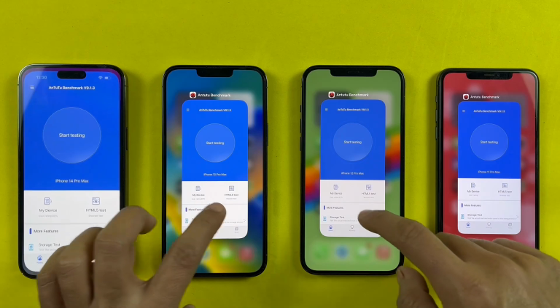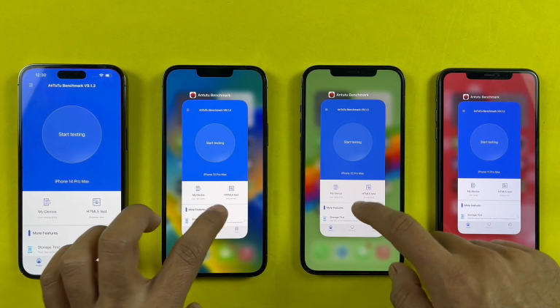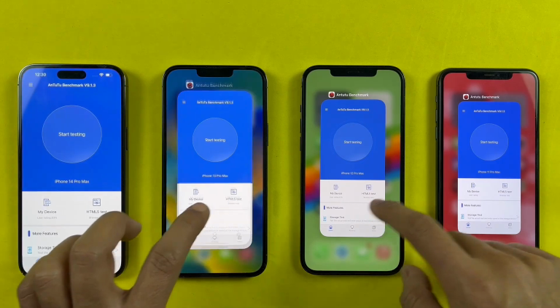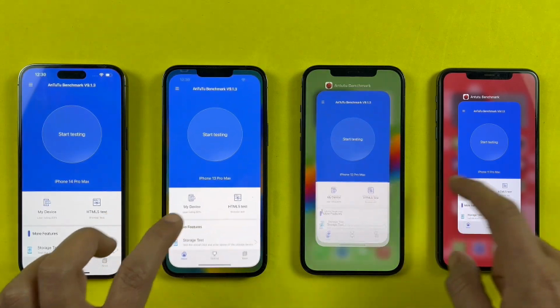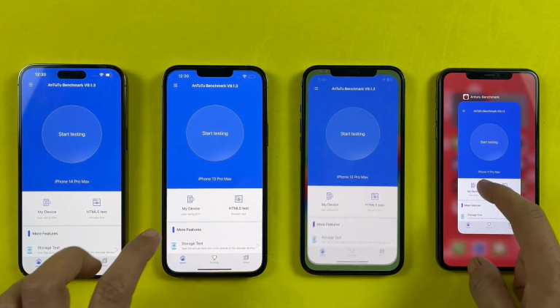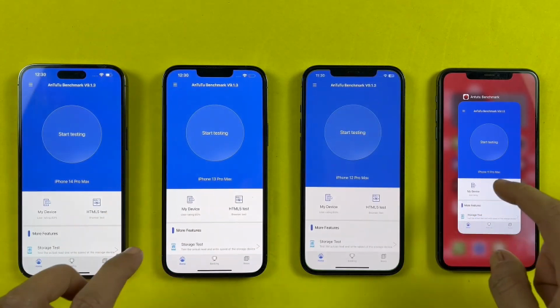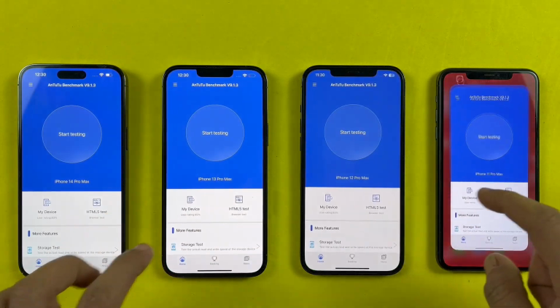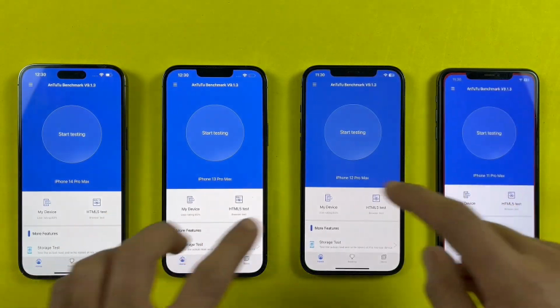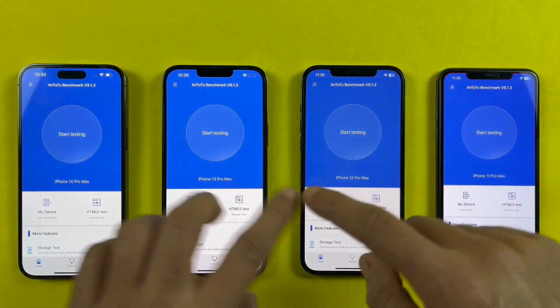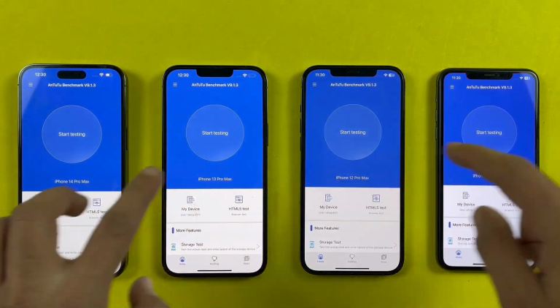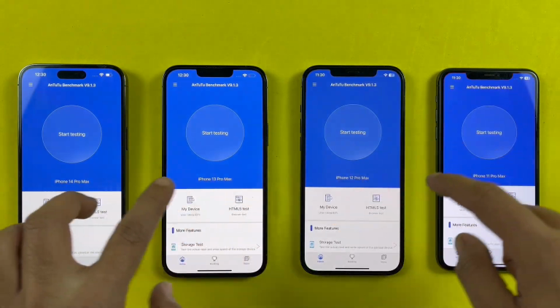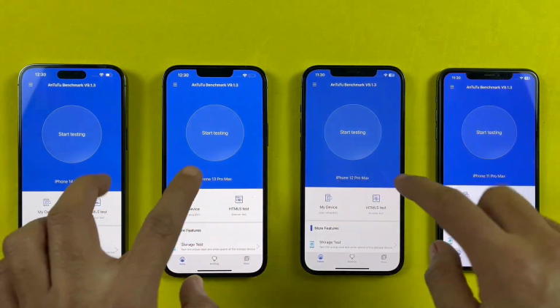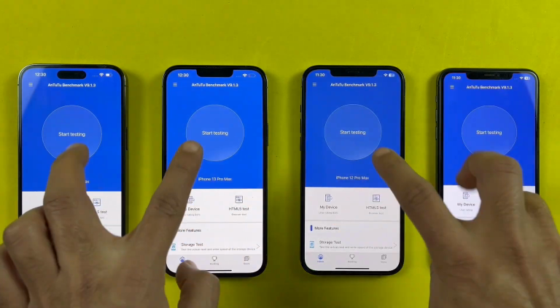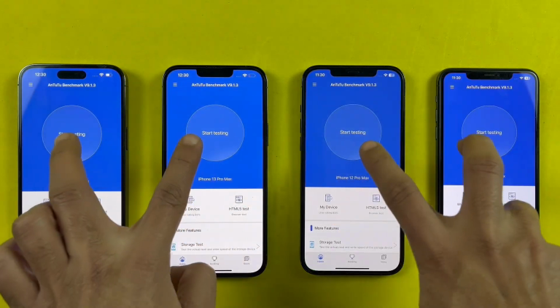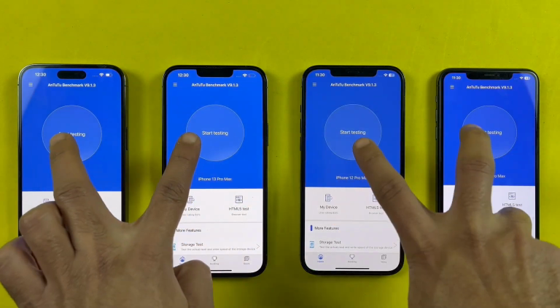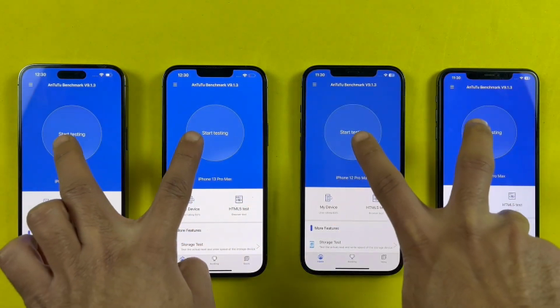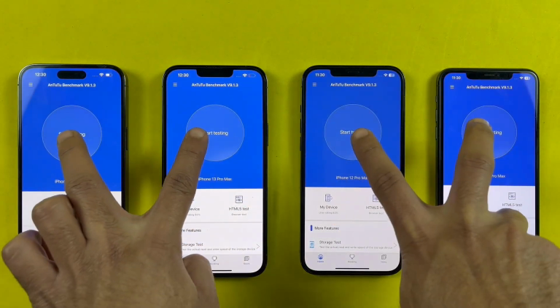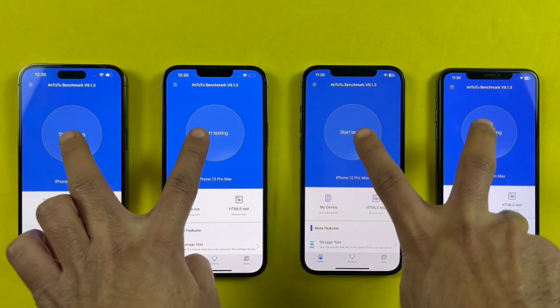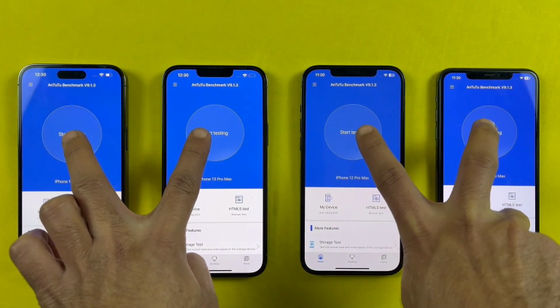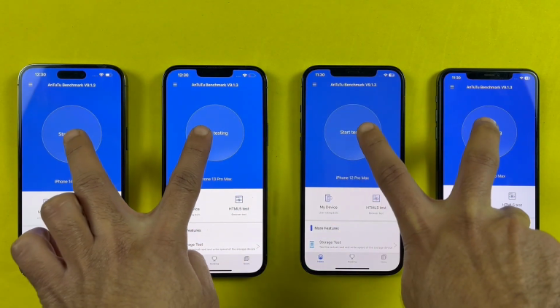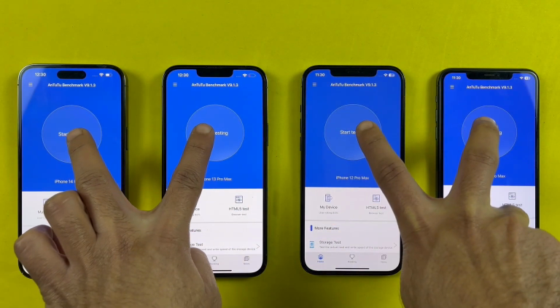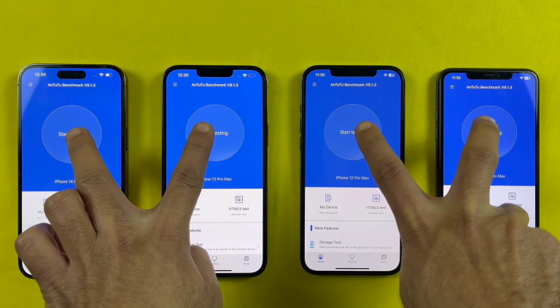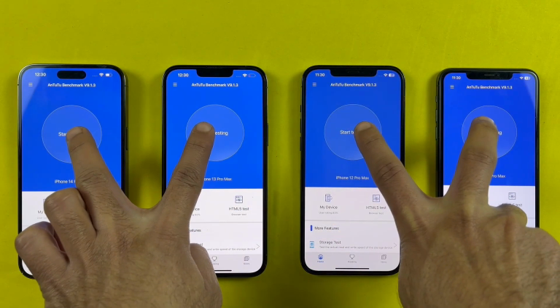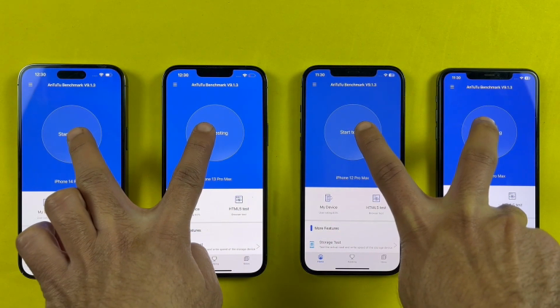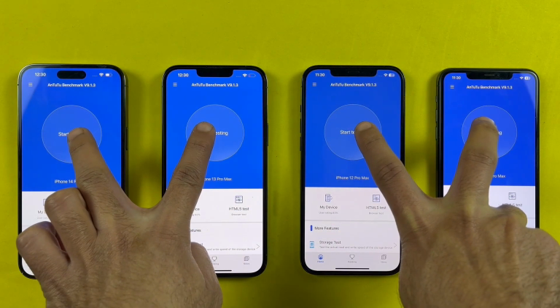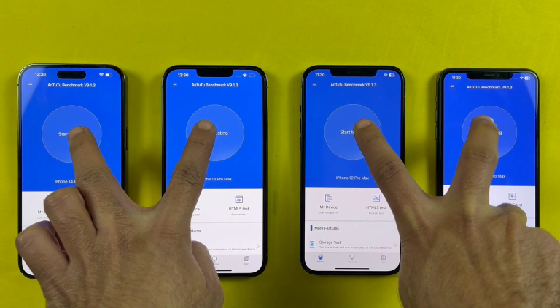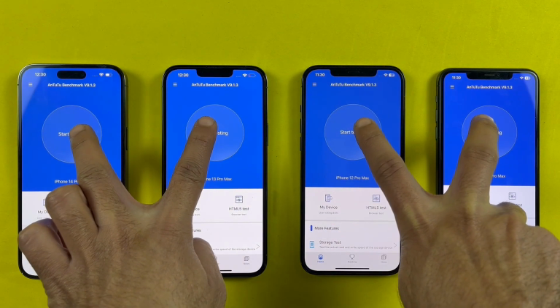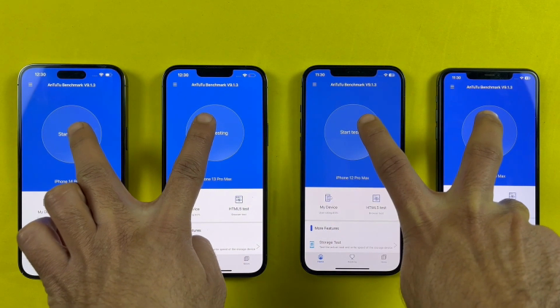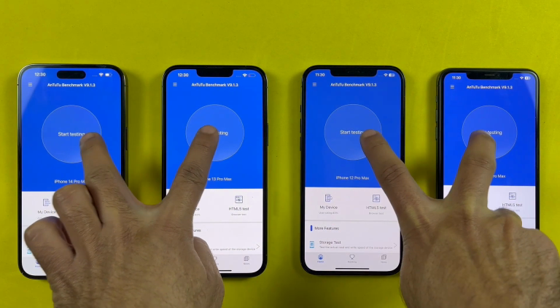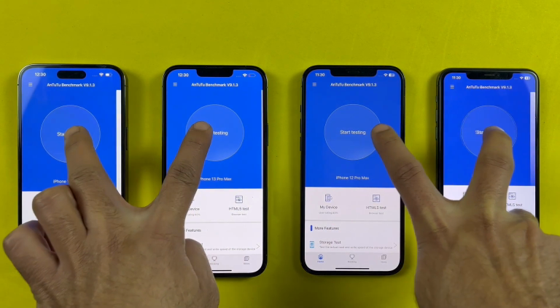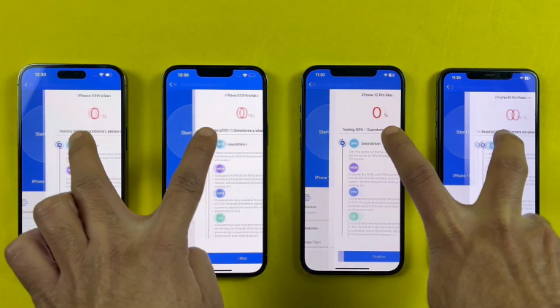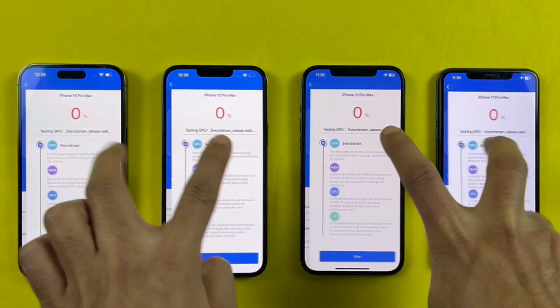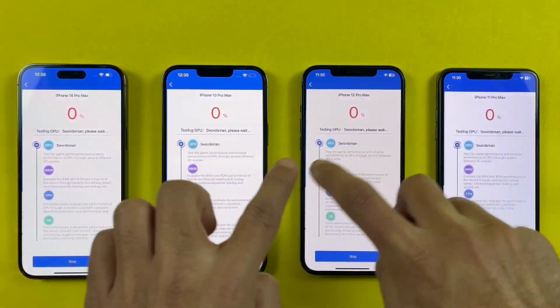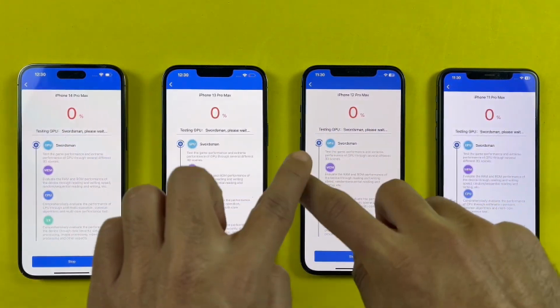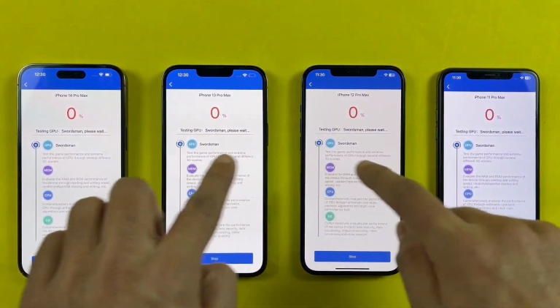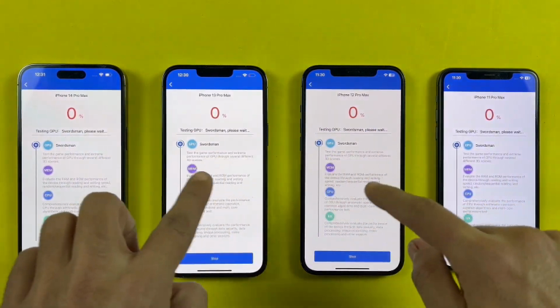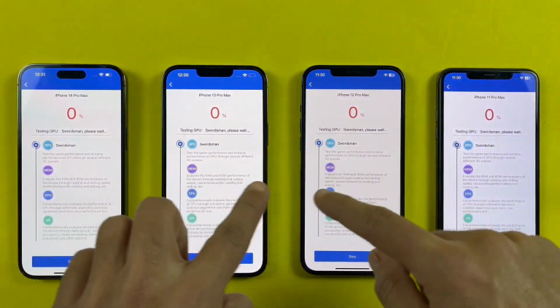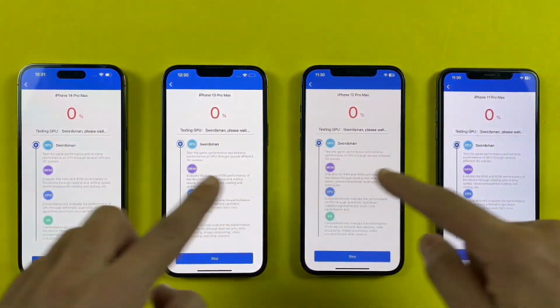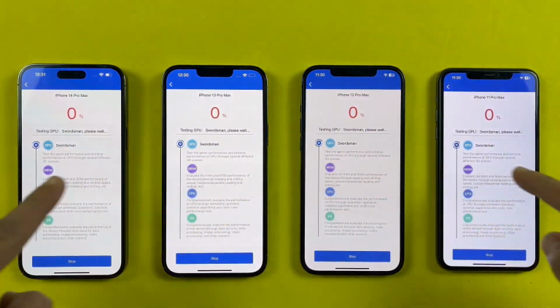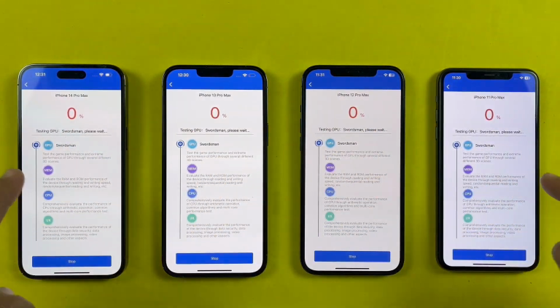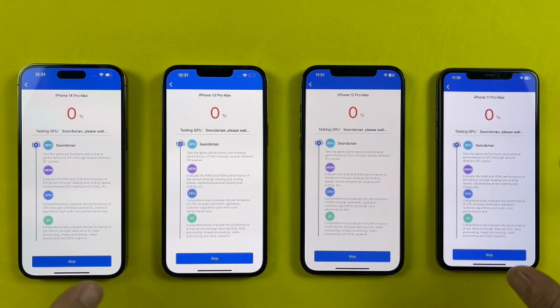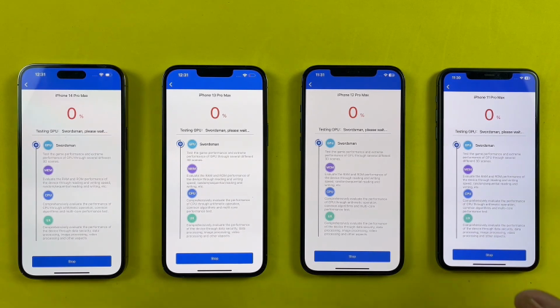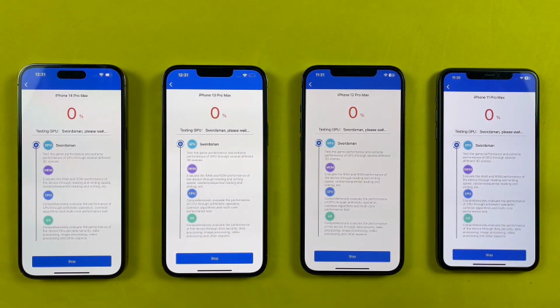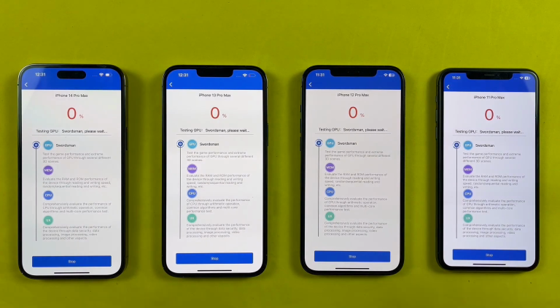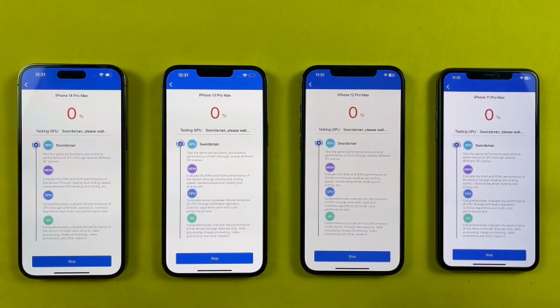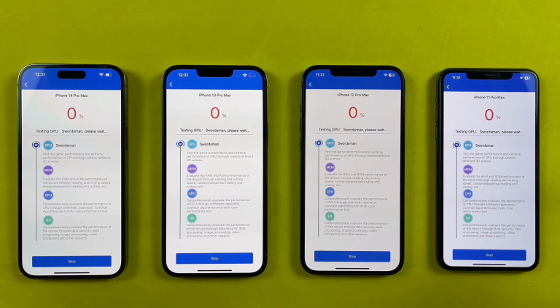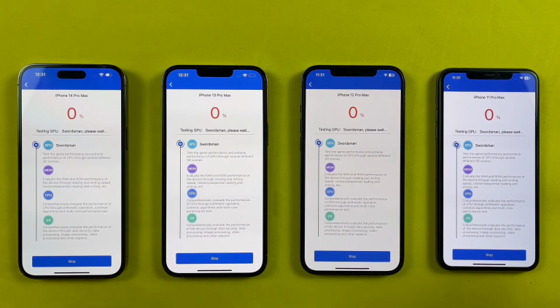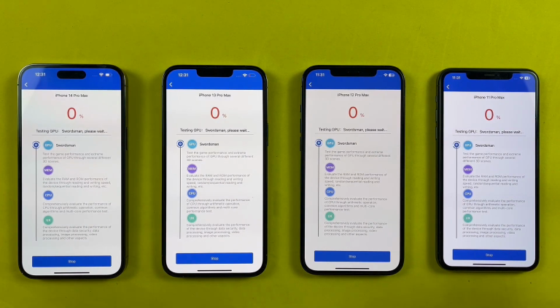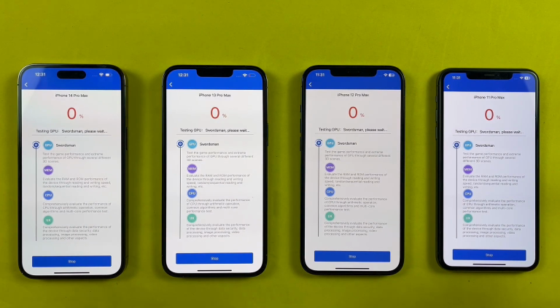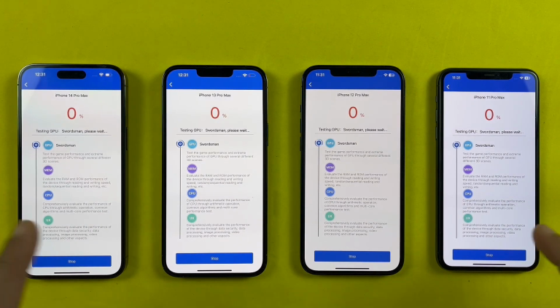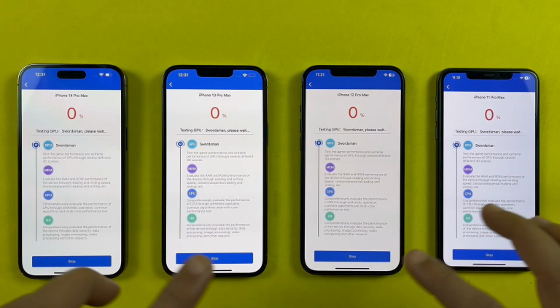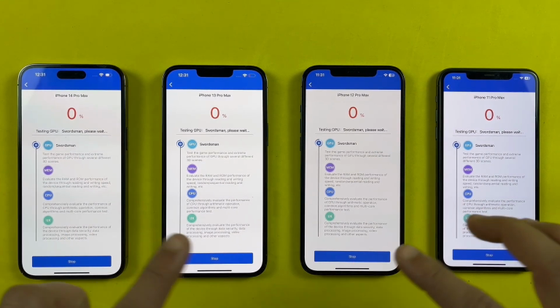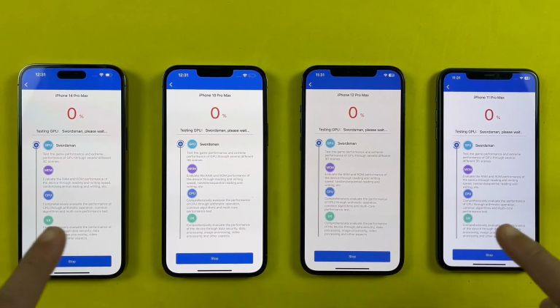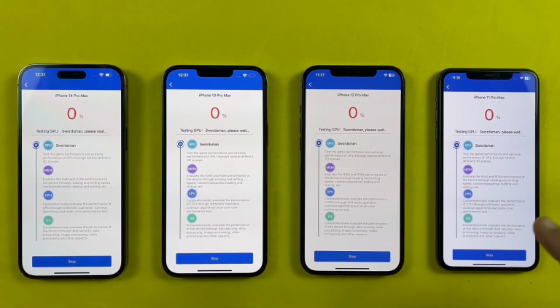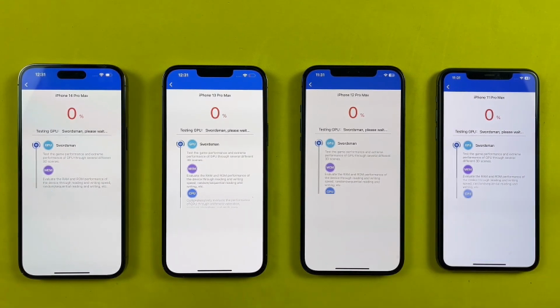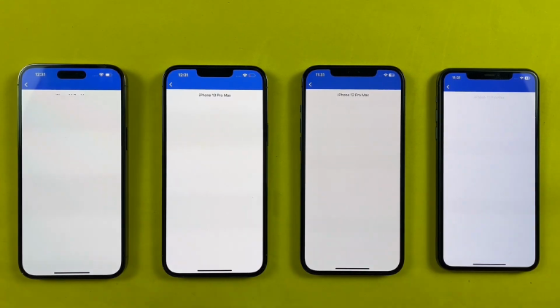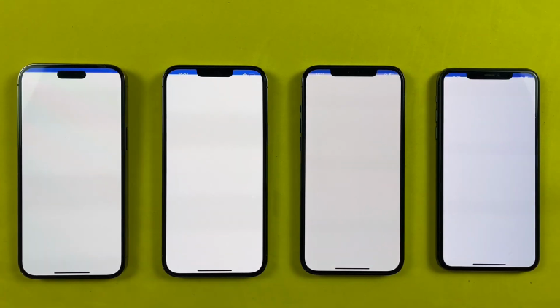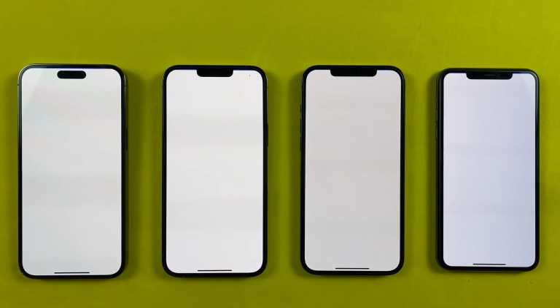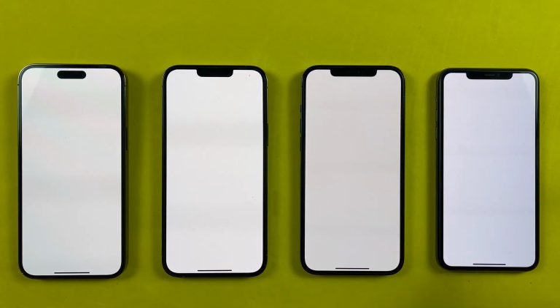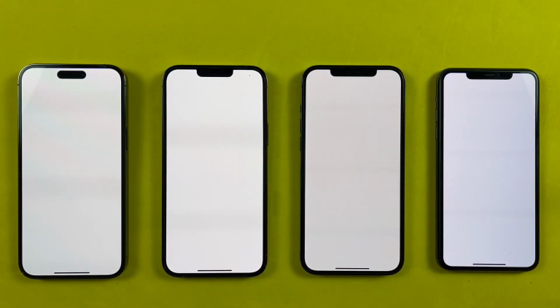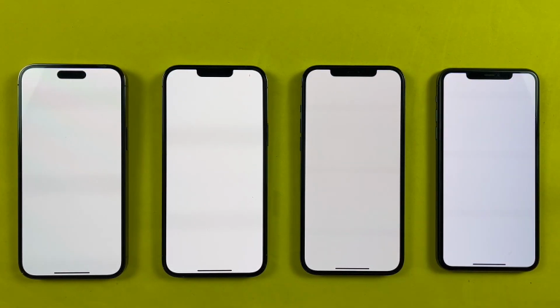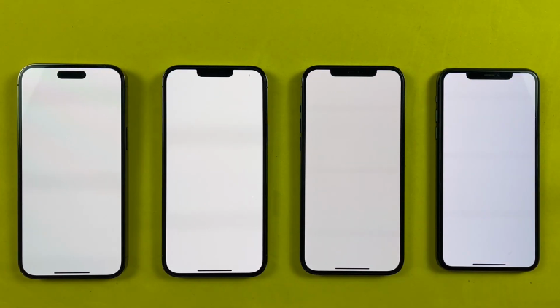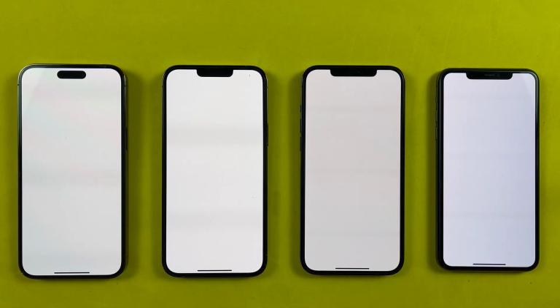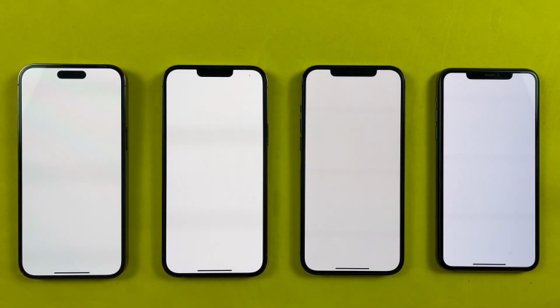So the benchmark test is finally here and we are gonna find out how much Apple has improved their performance from the last four years.